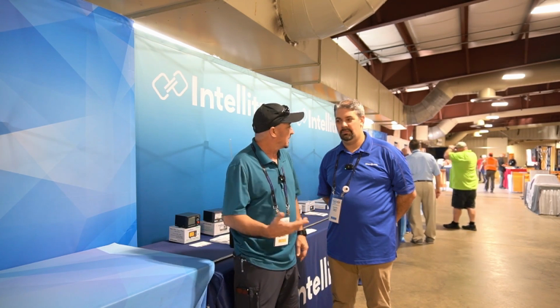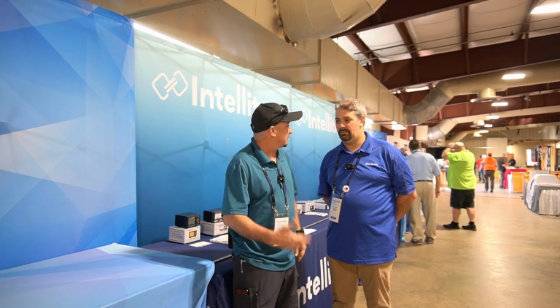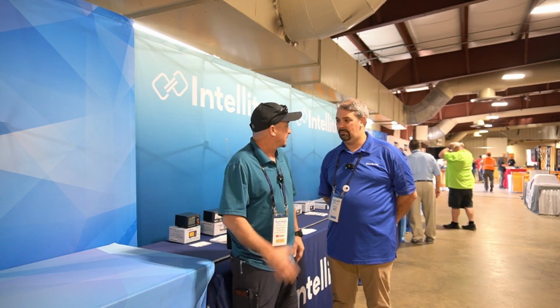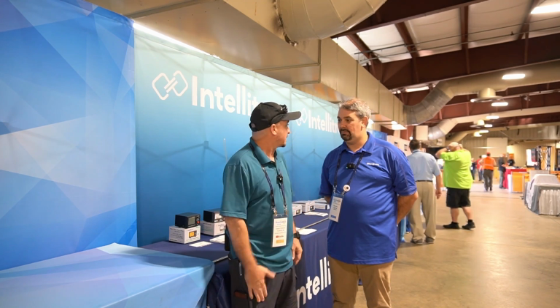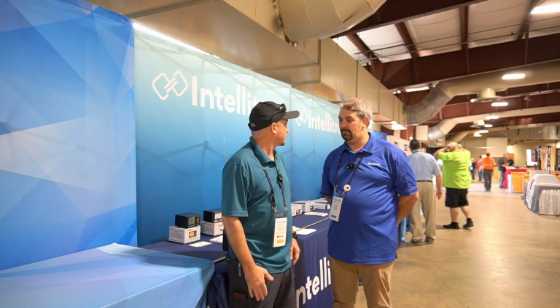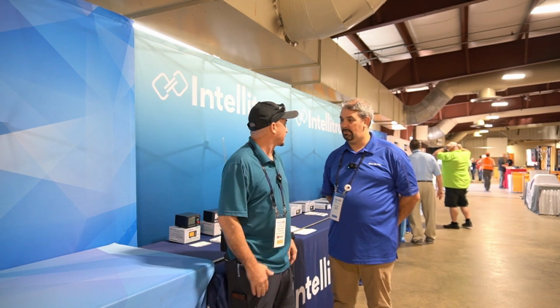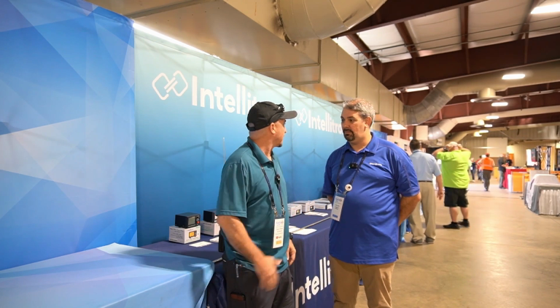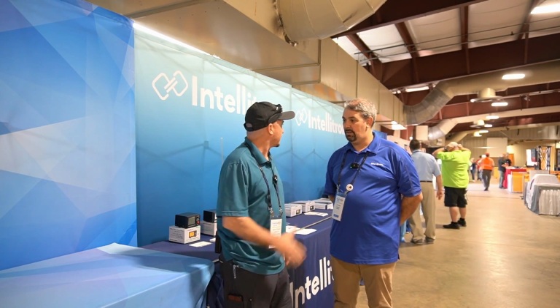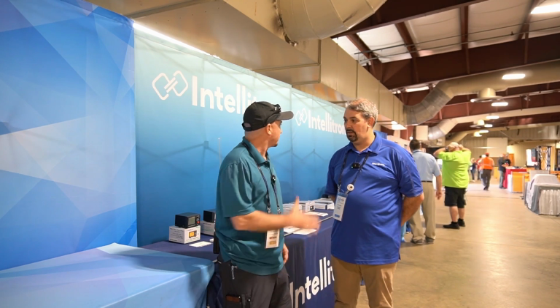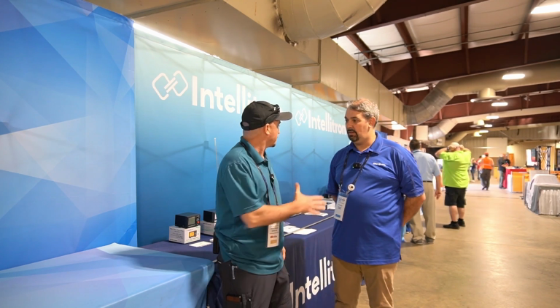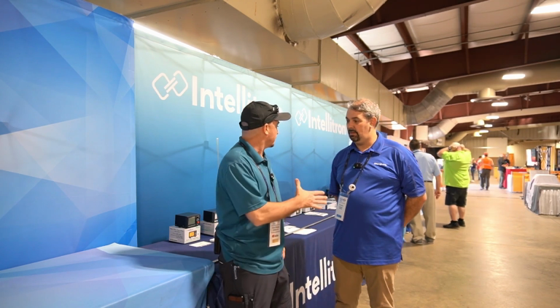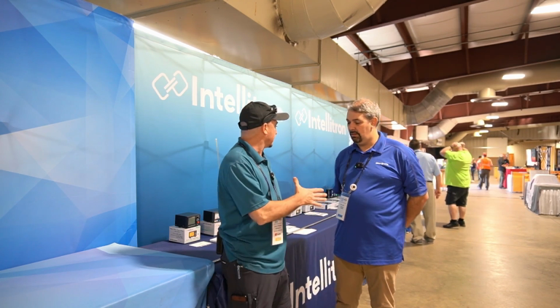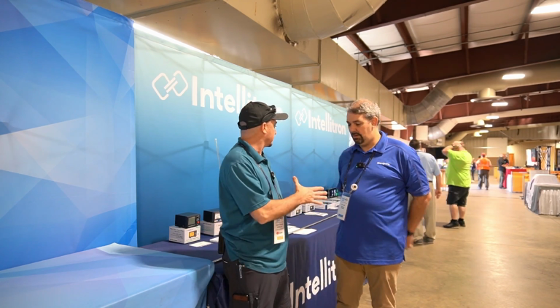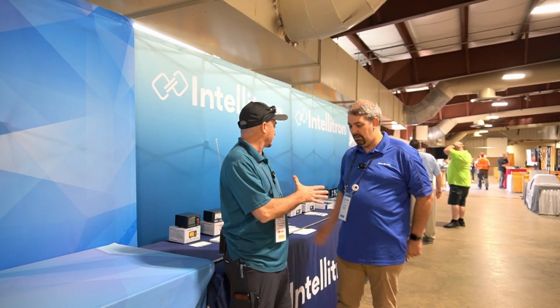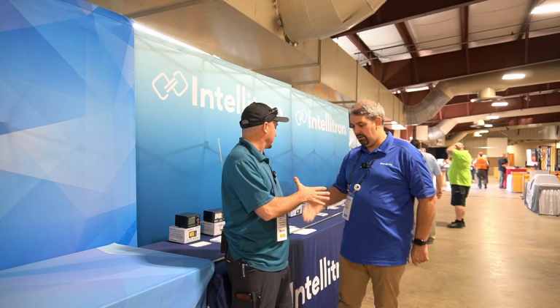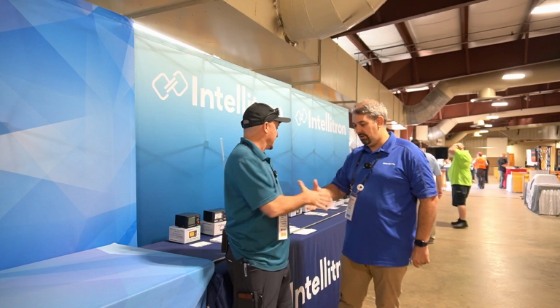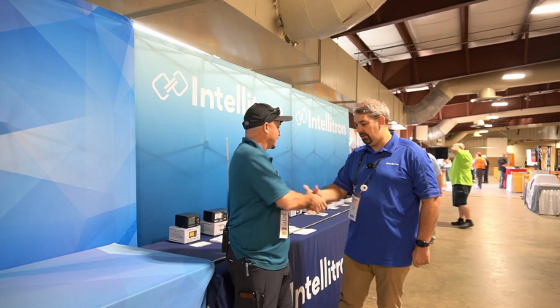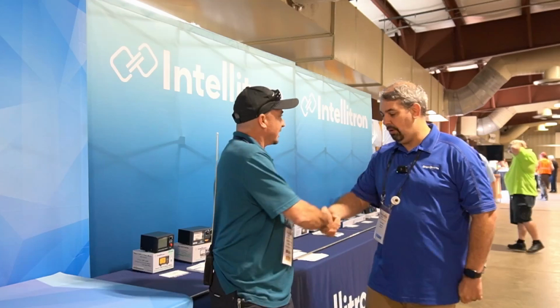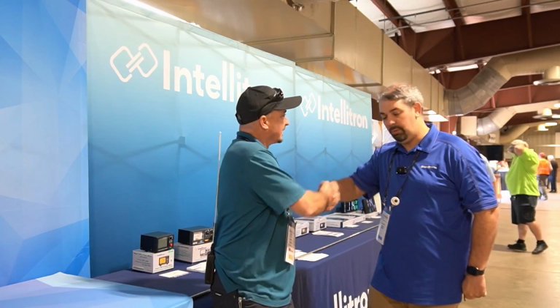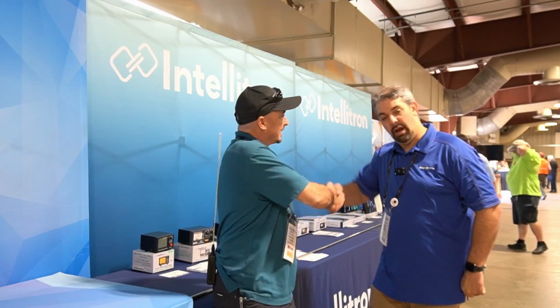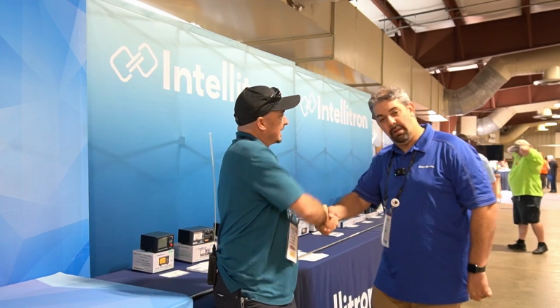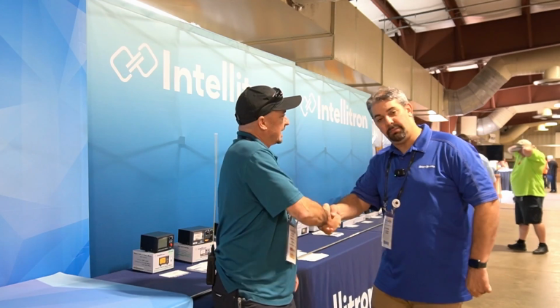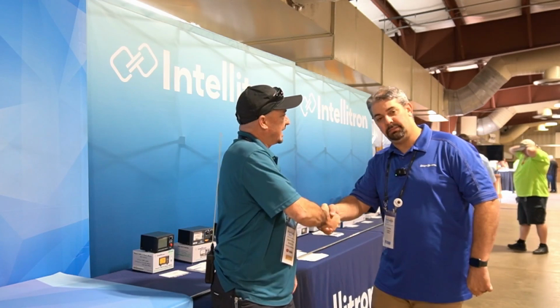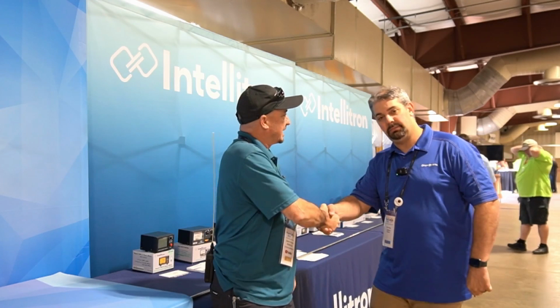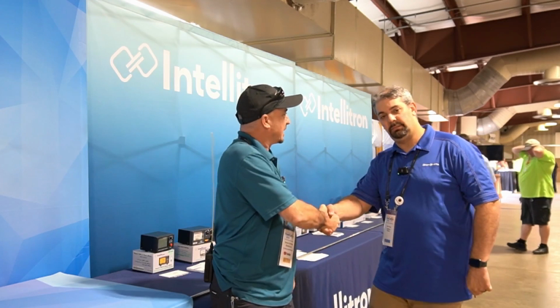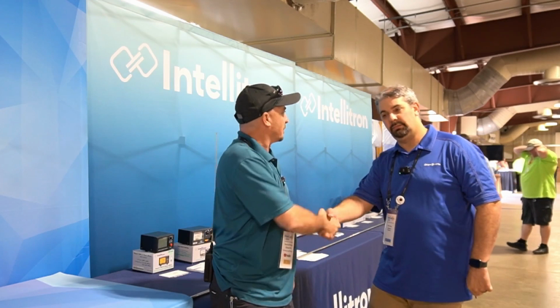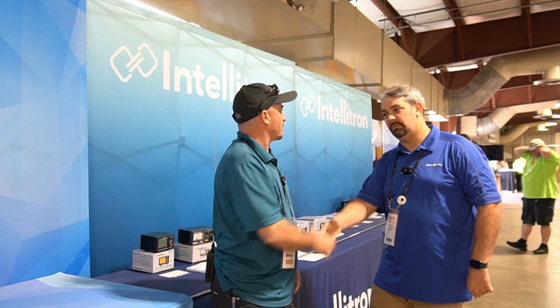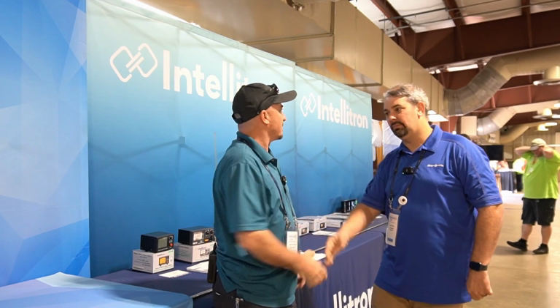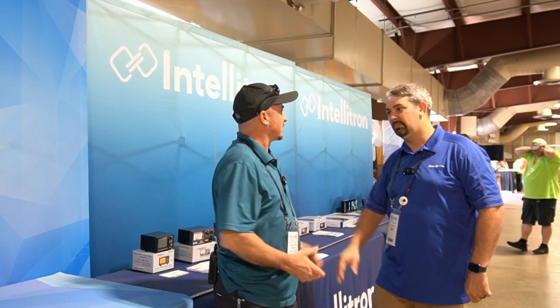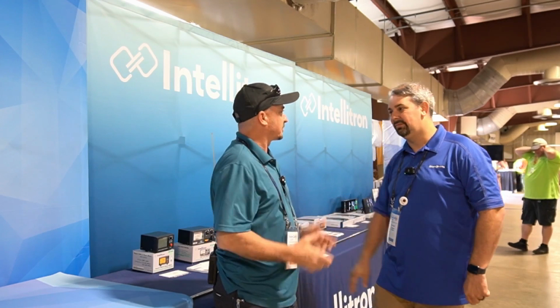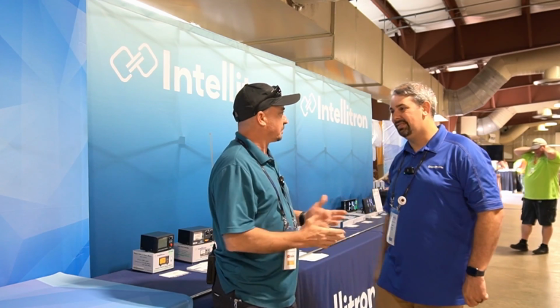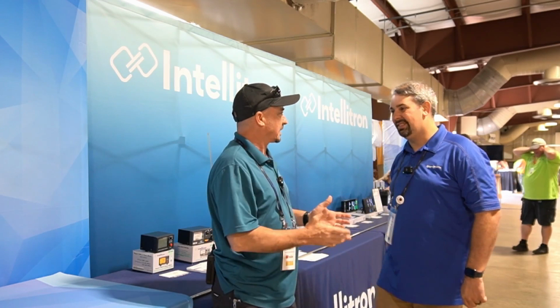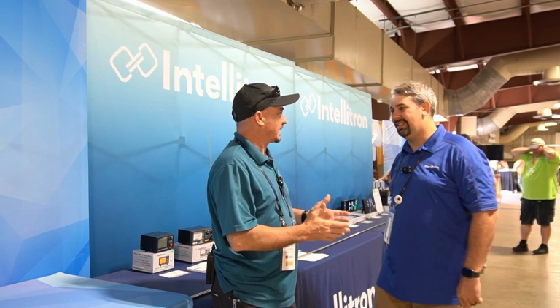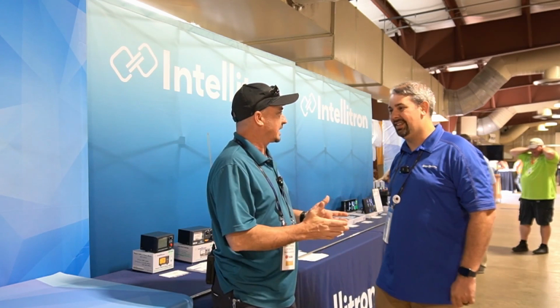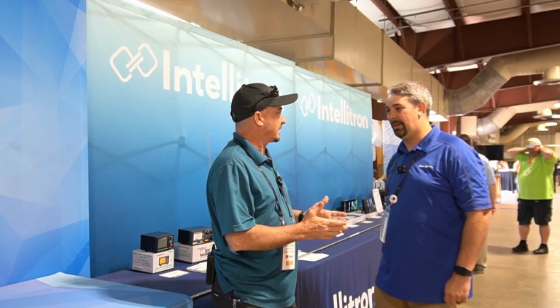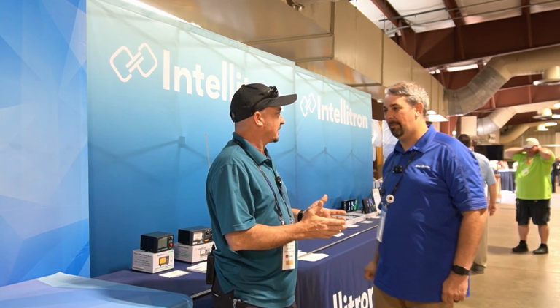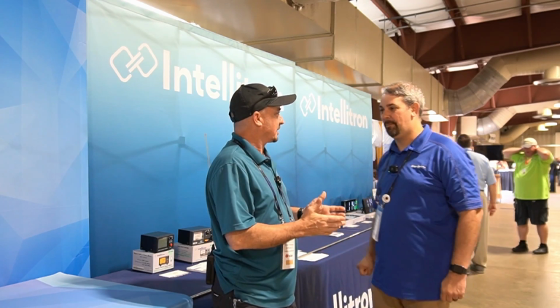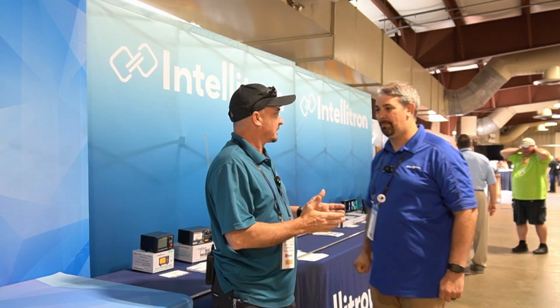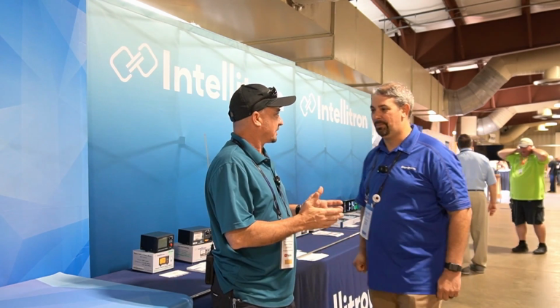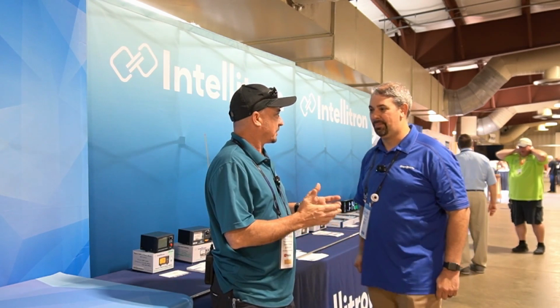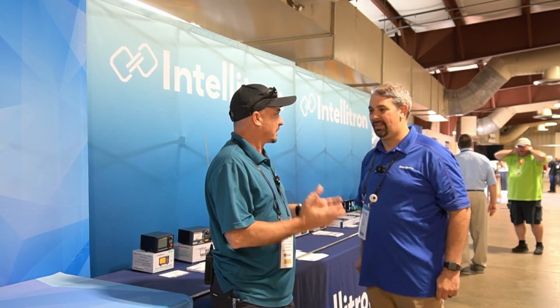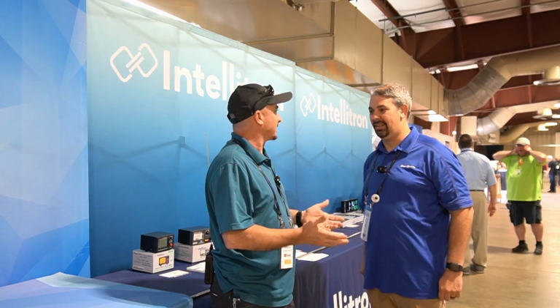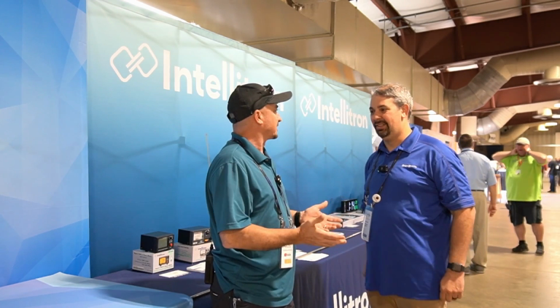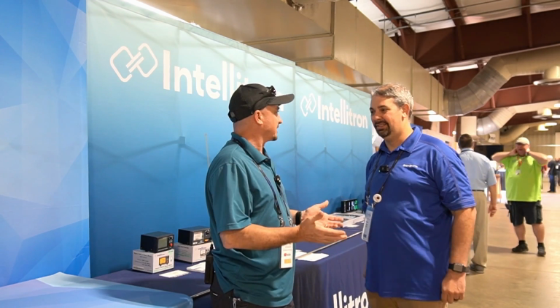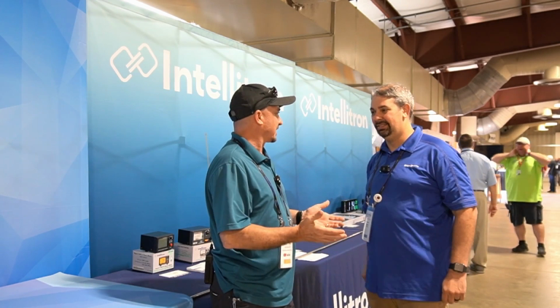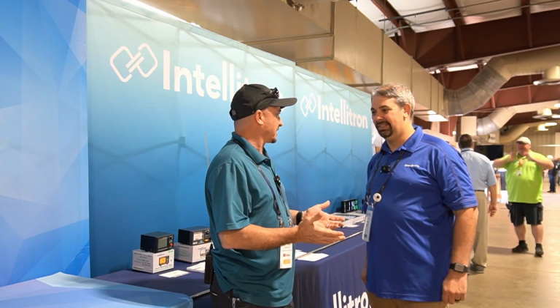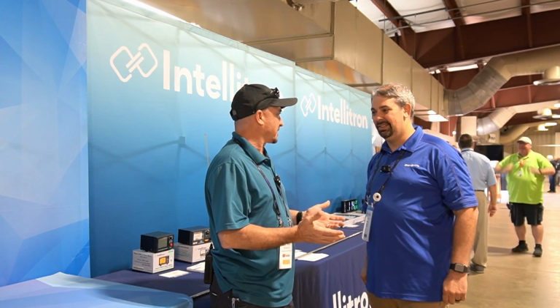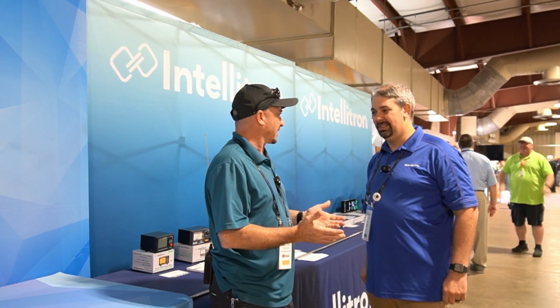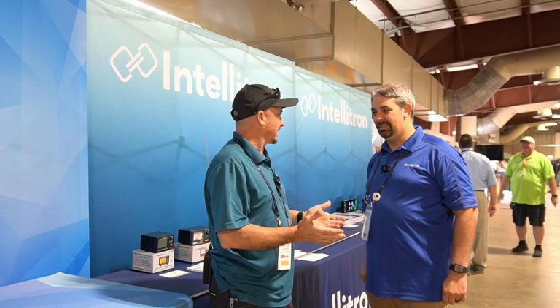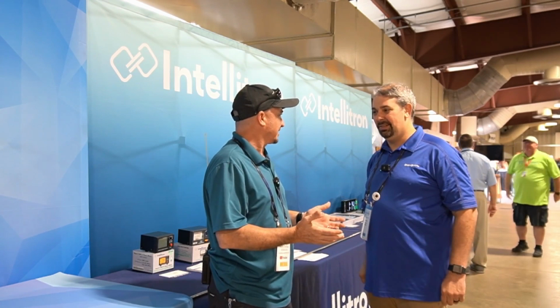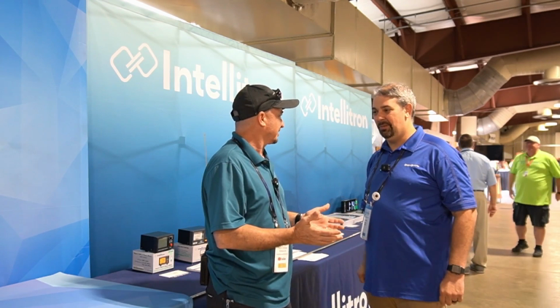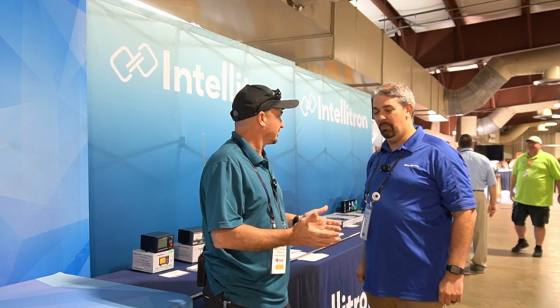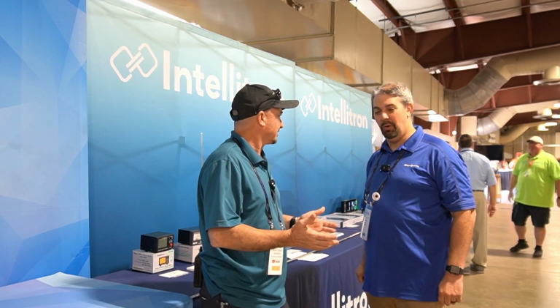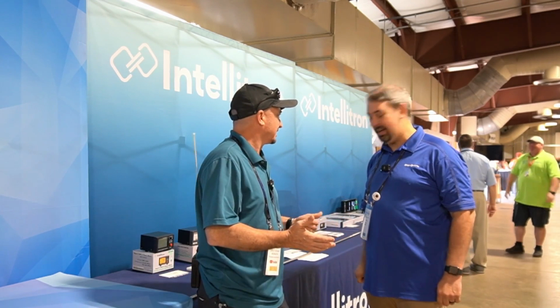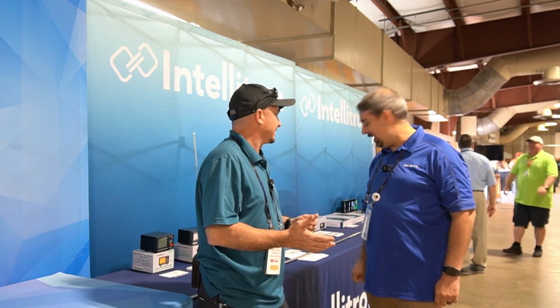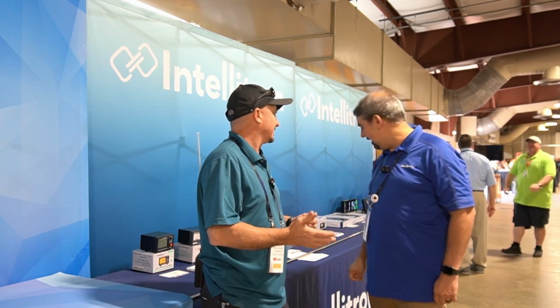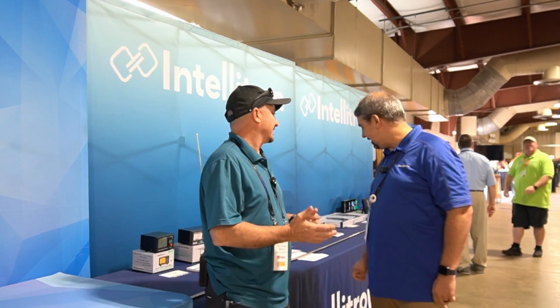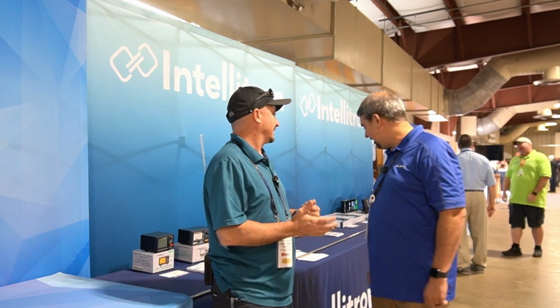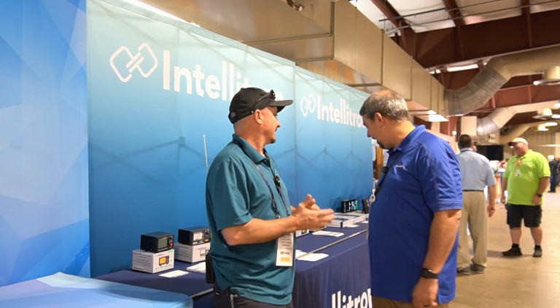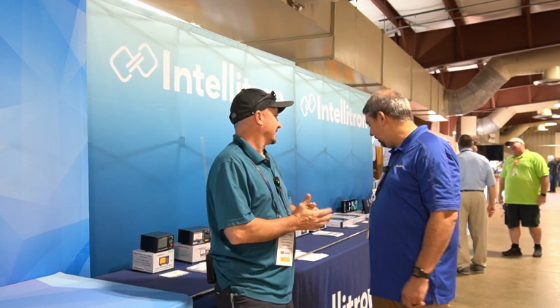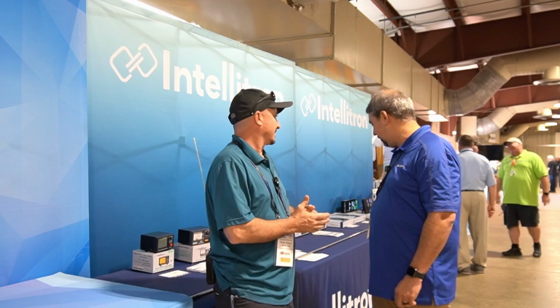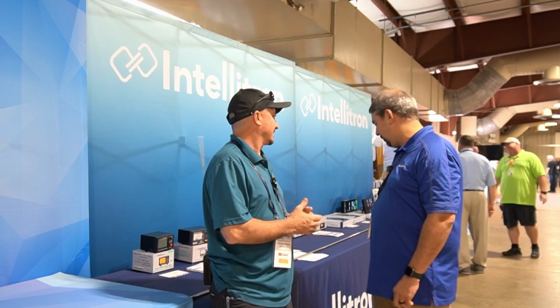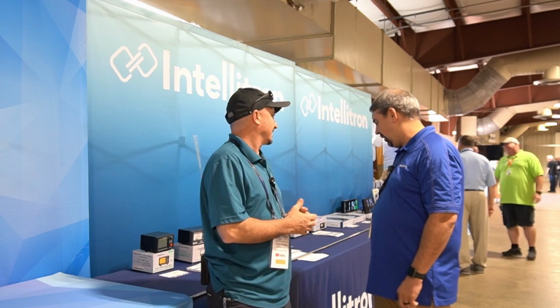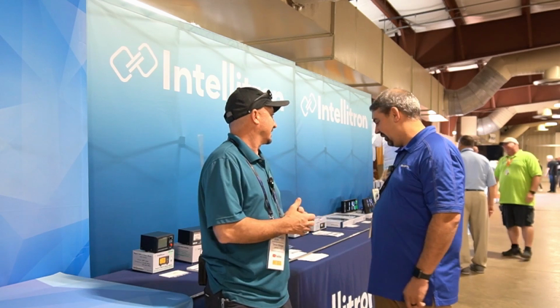Steve, thanks for taking a few minutes with me. No problem. And helping me explain — what is Inteletron? What is Inteletron?